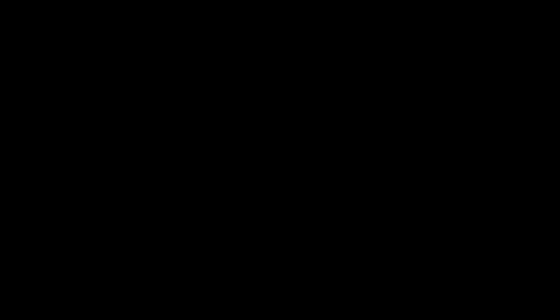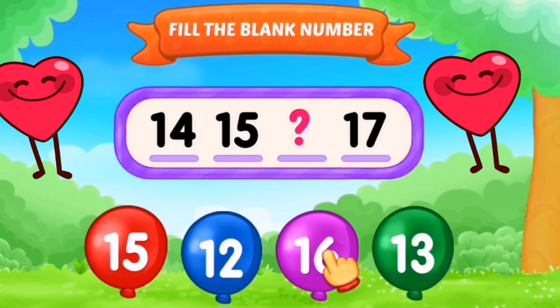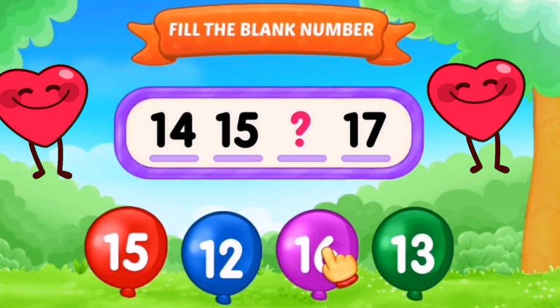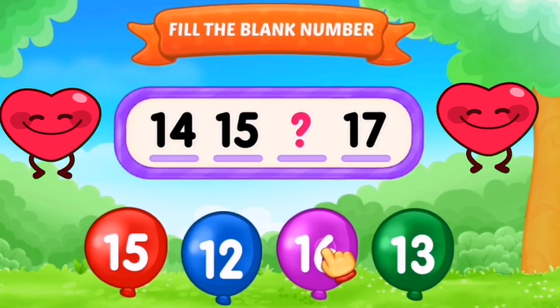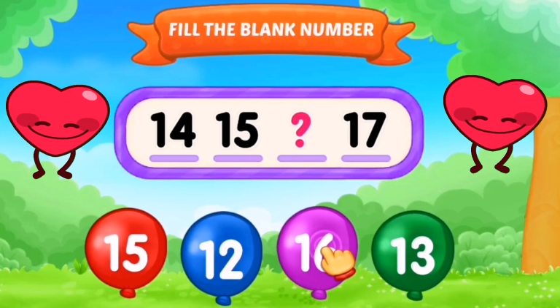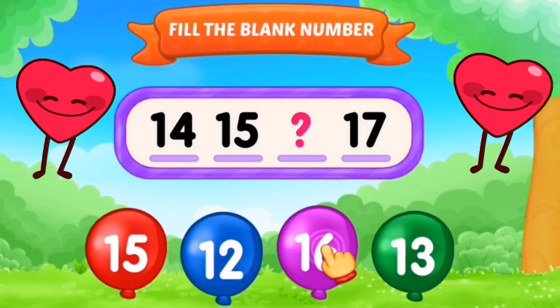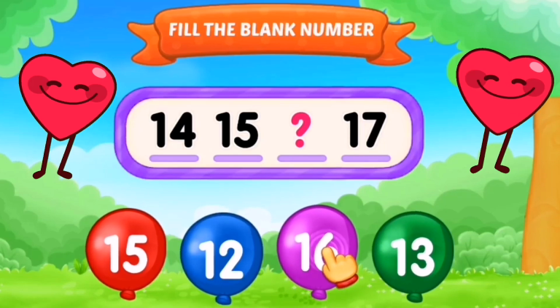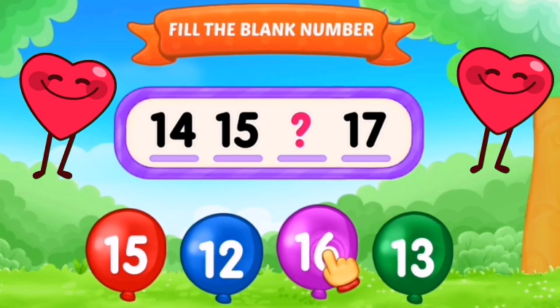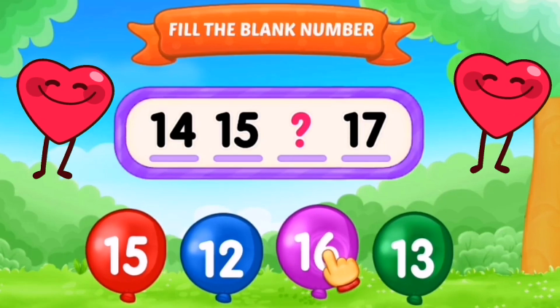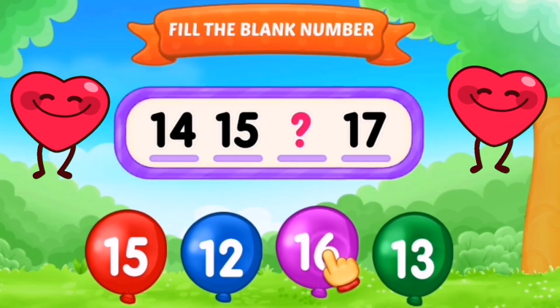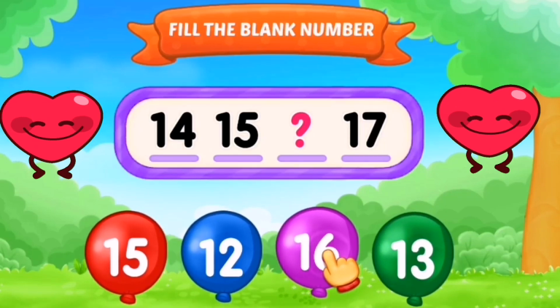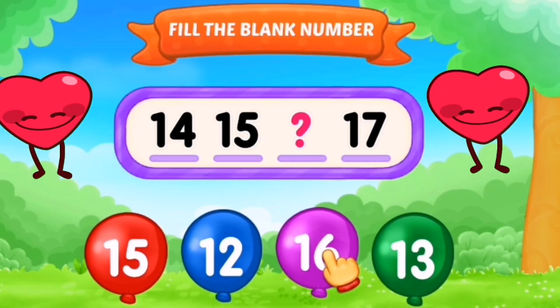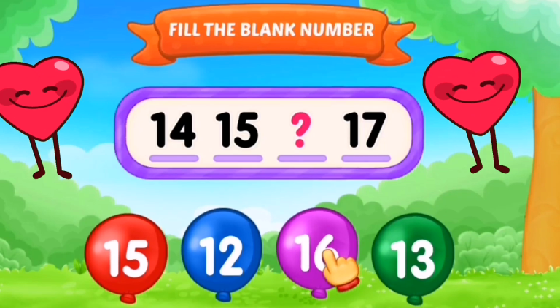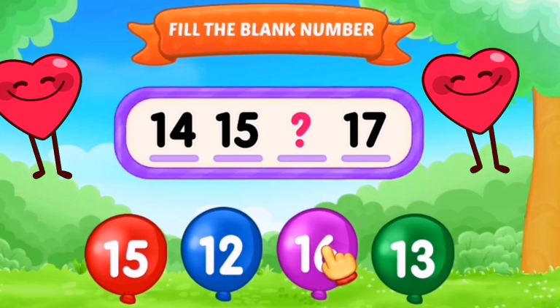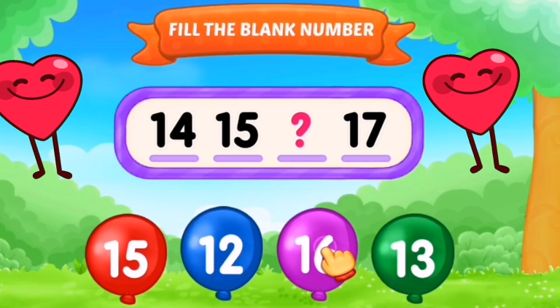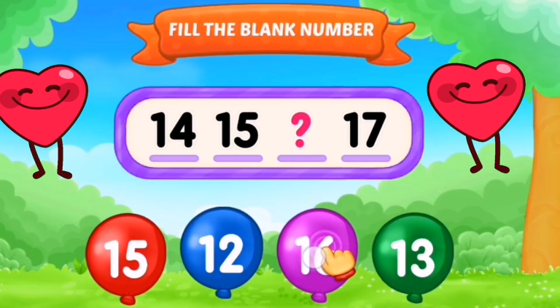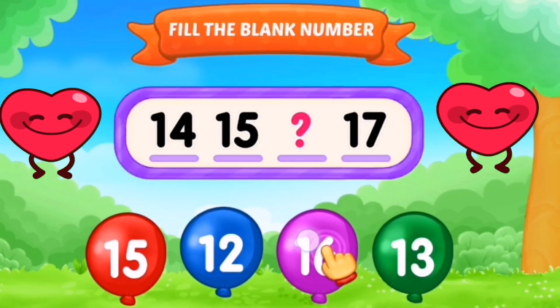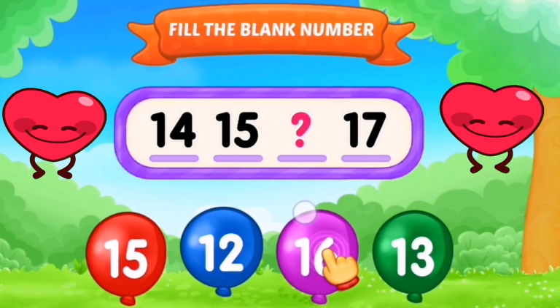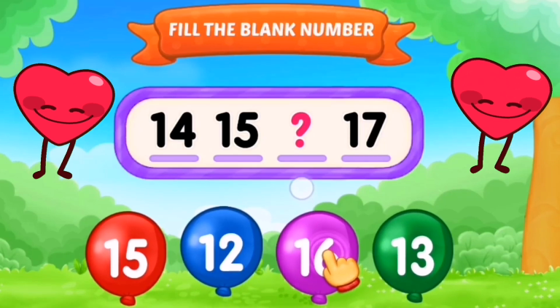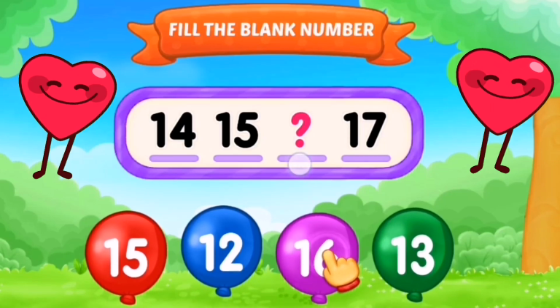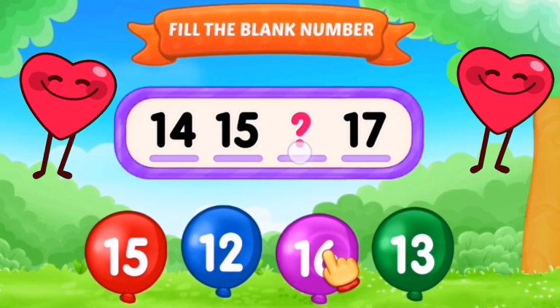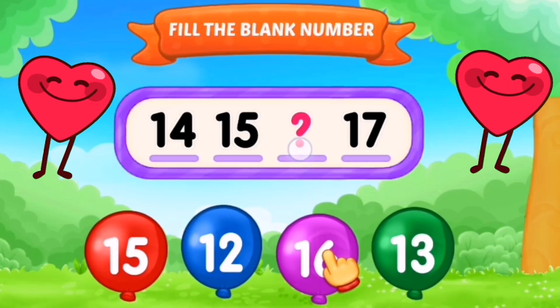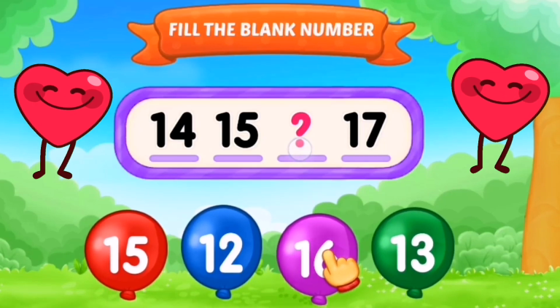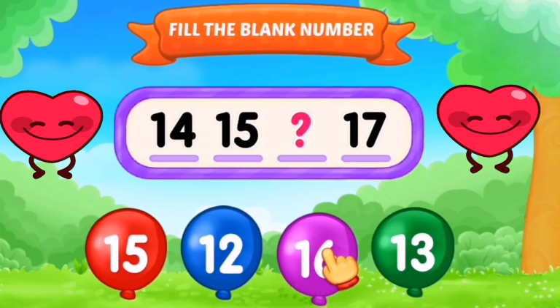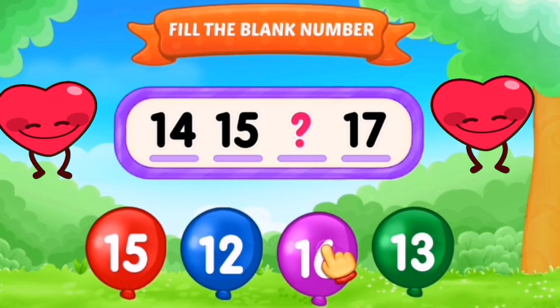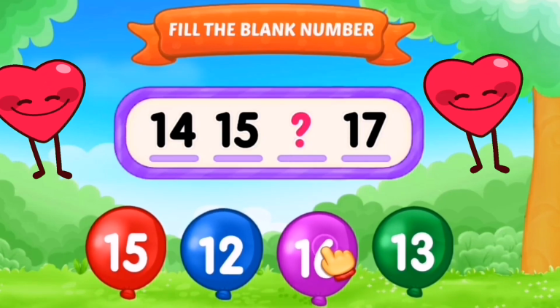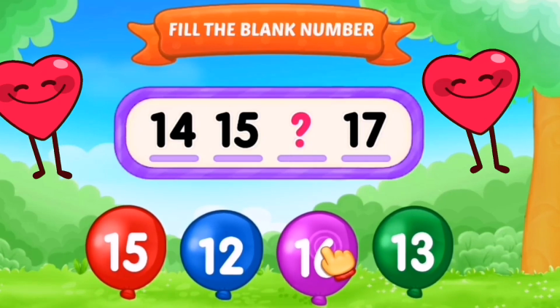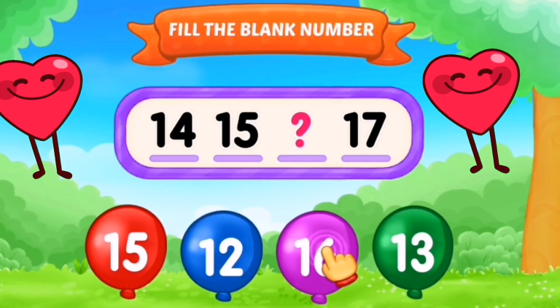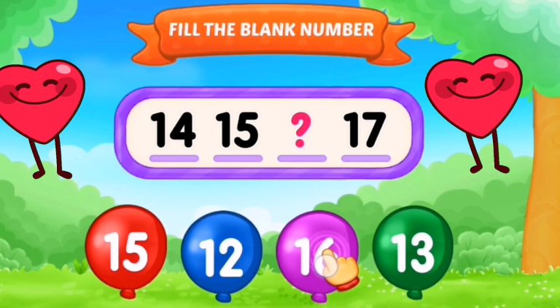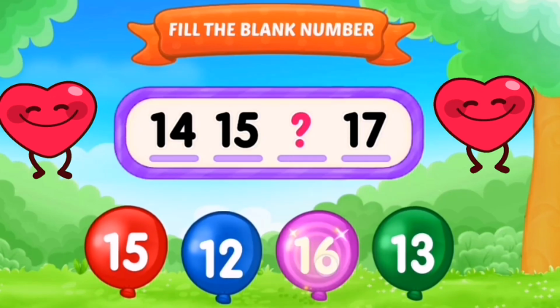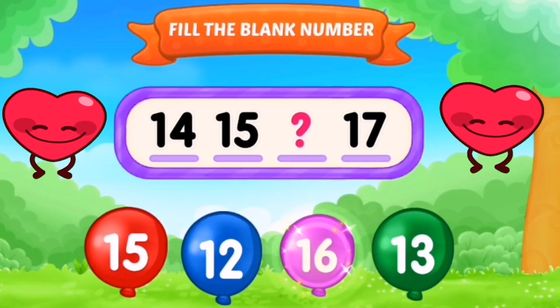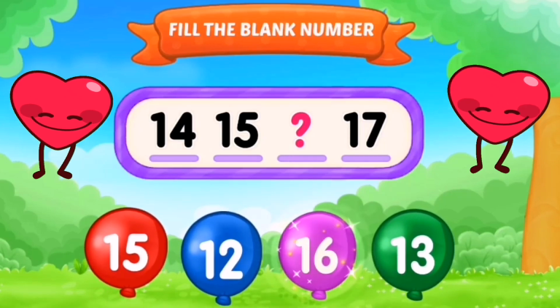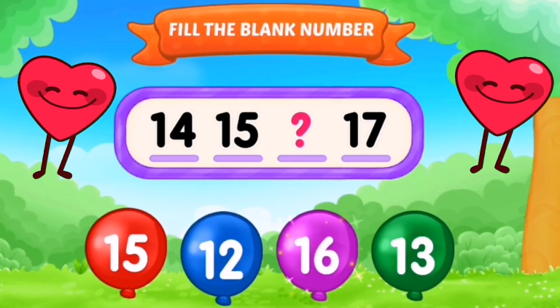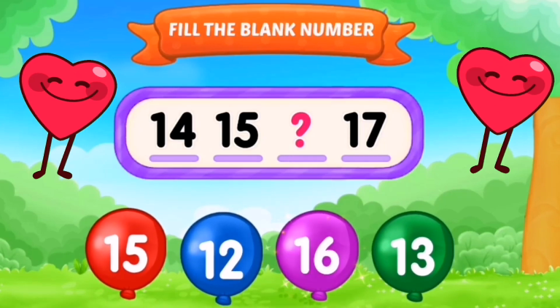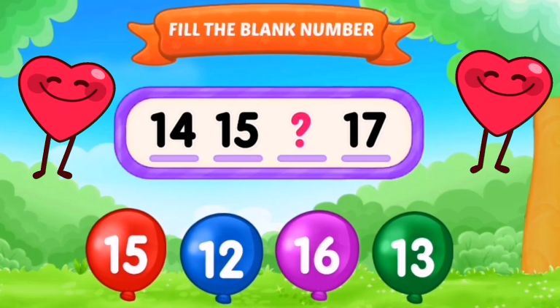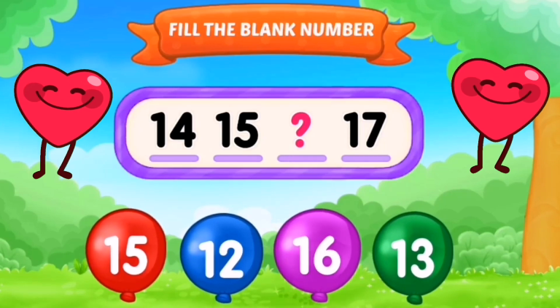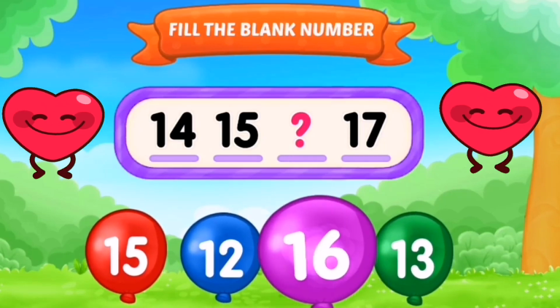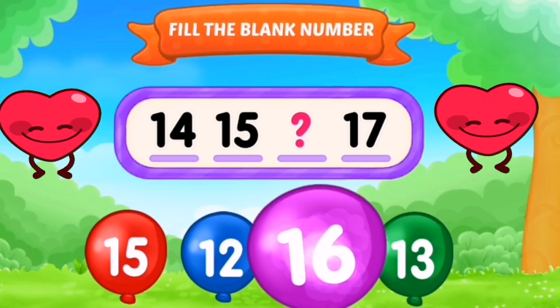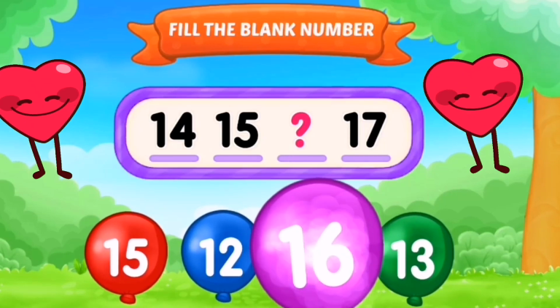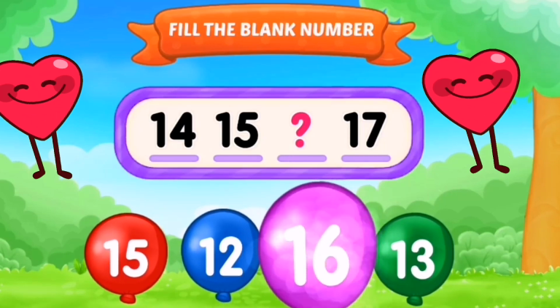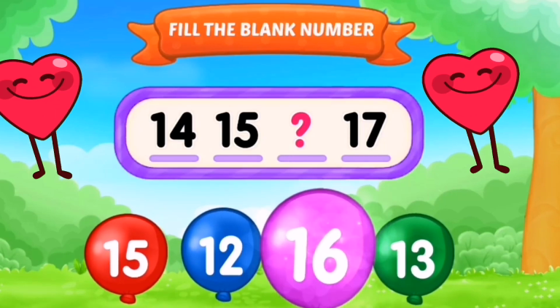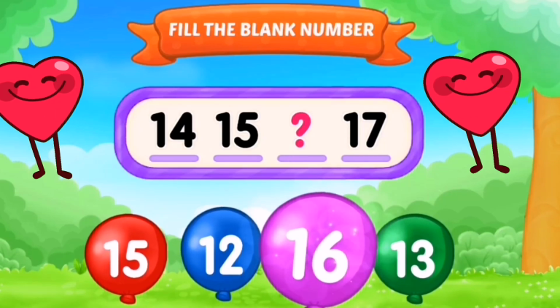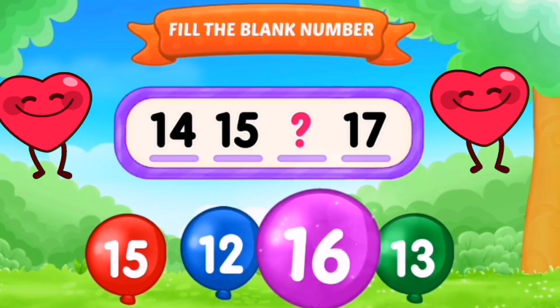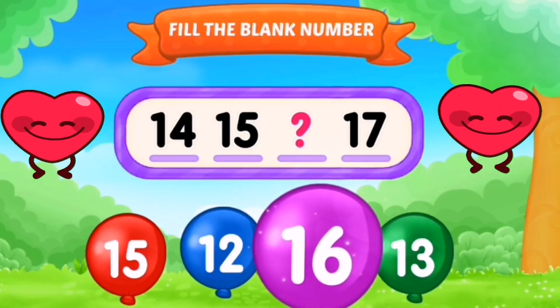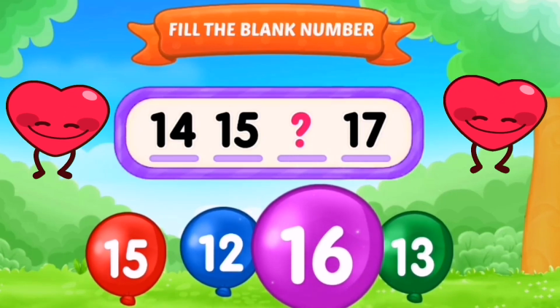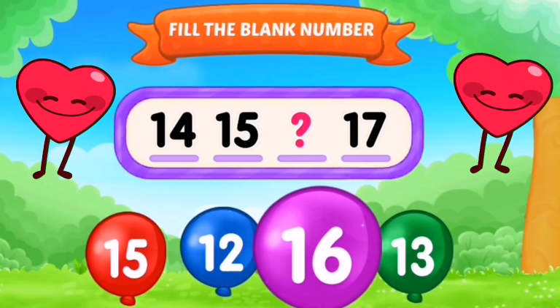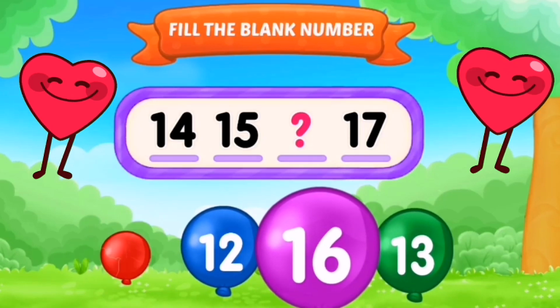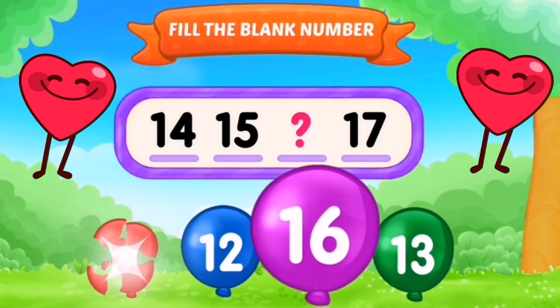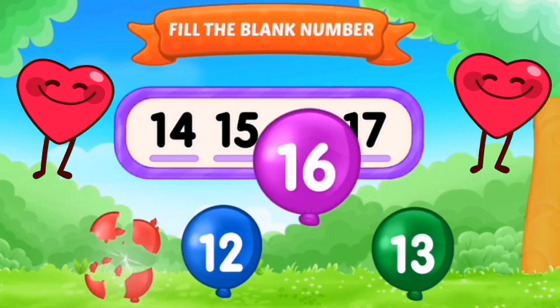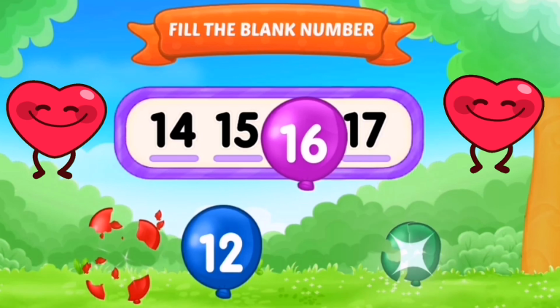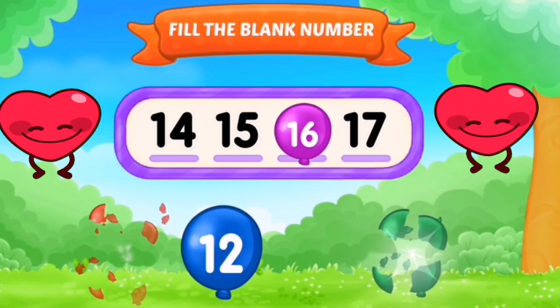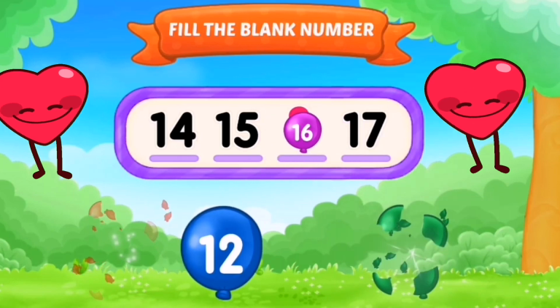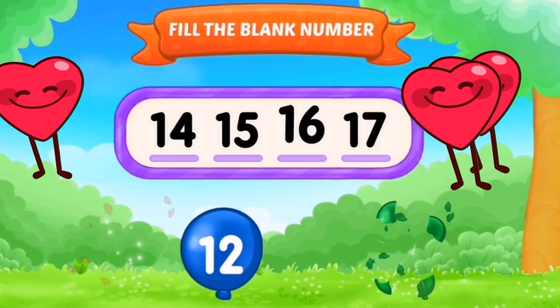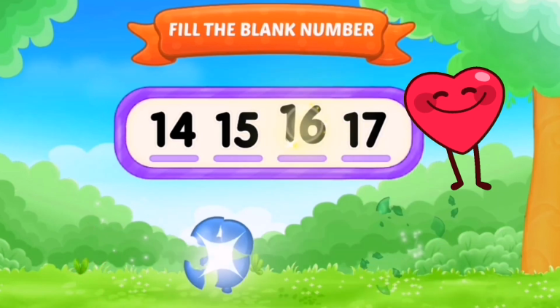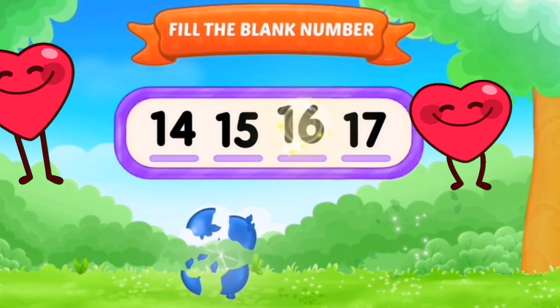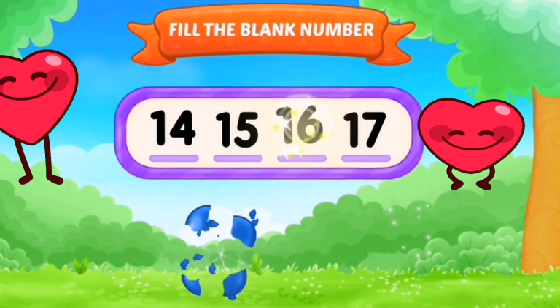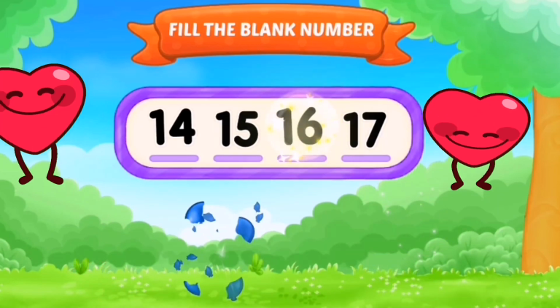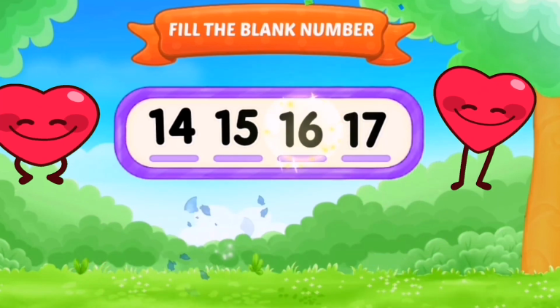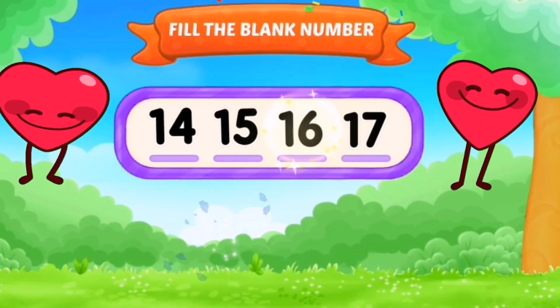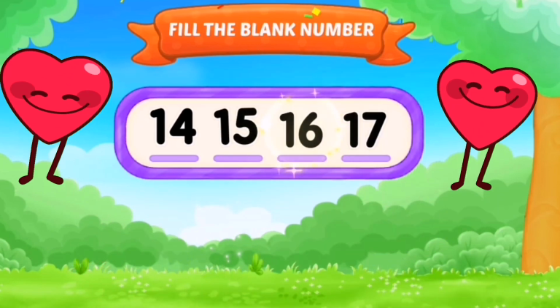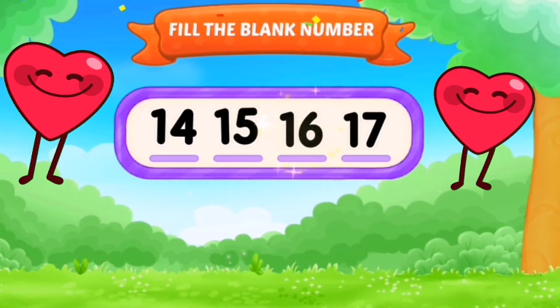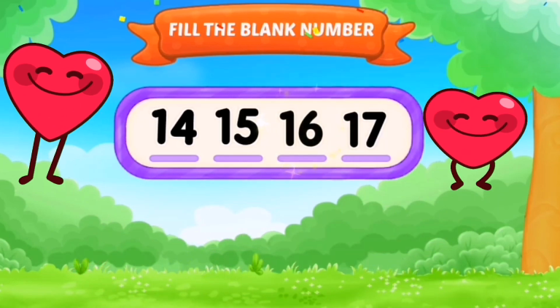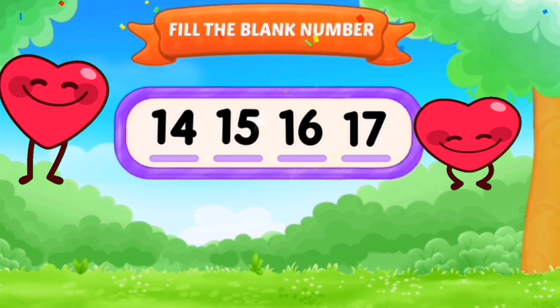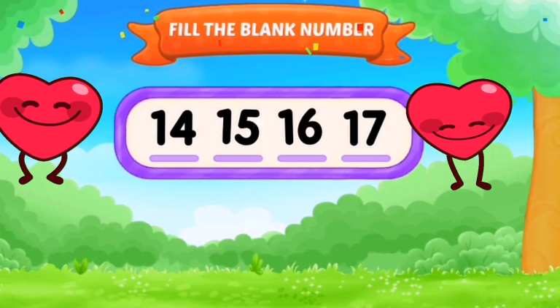Hello, kids. Let's fill up the blank numbers. 14, 15 and 16.